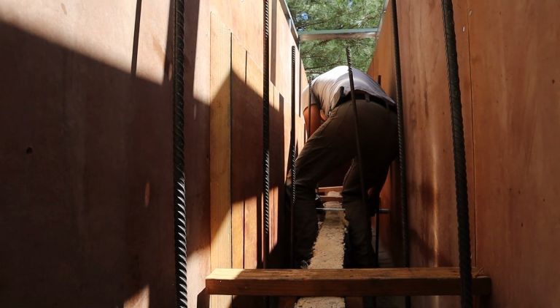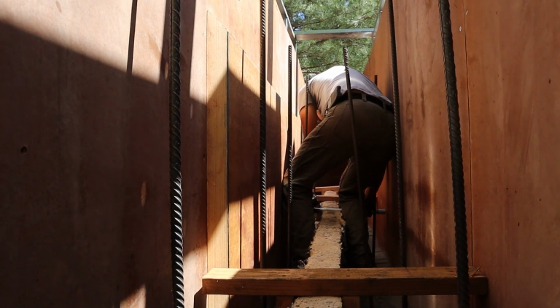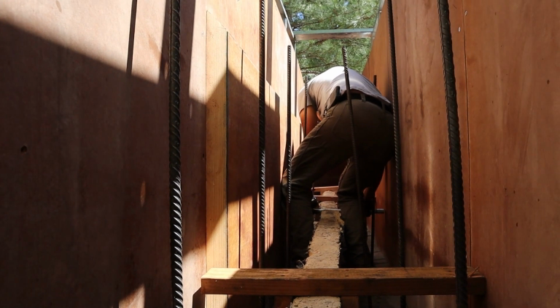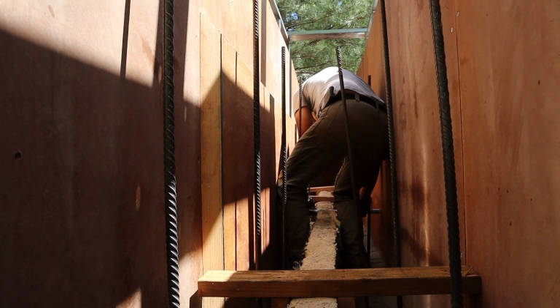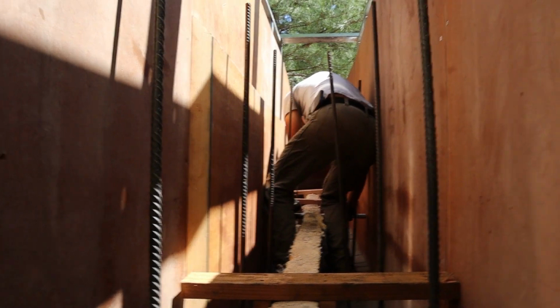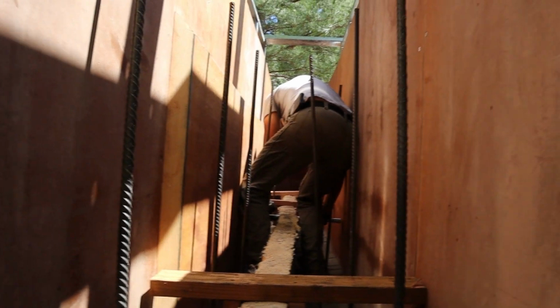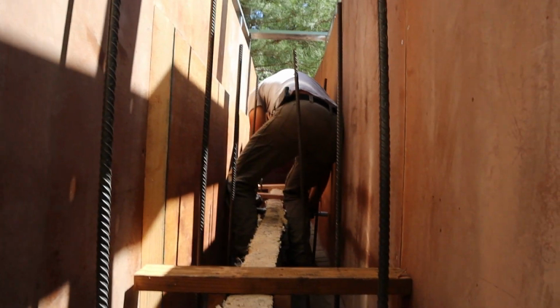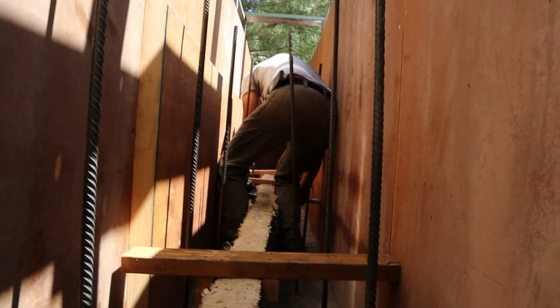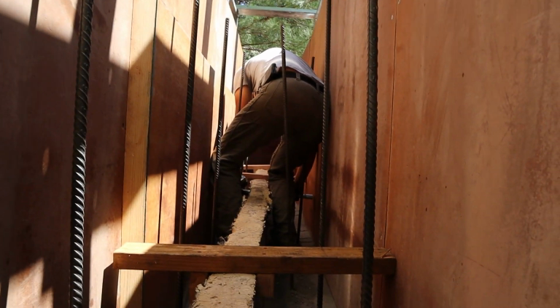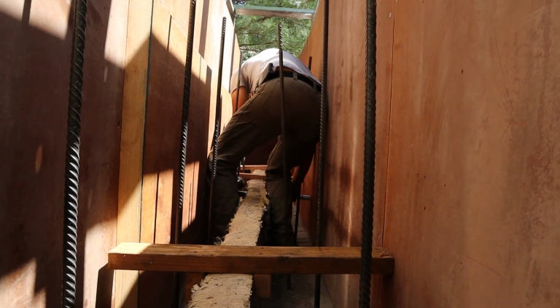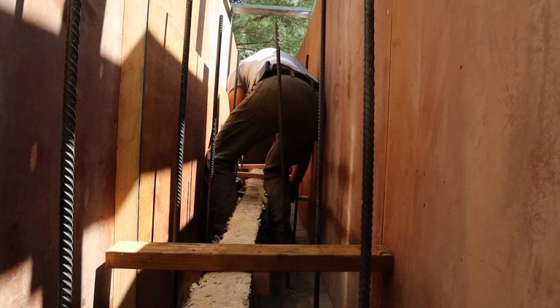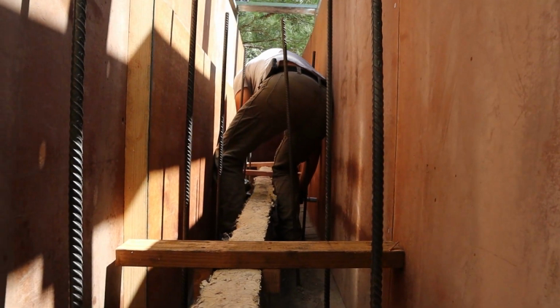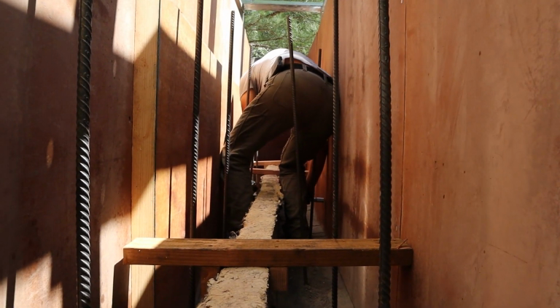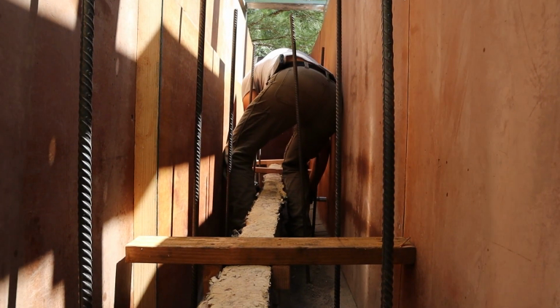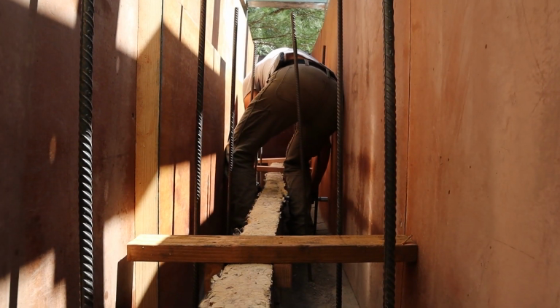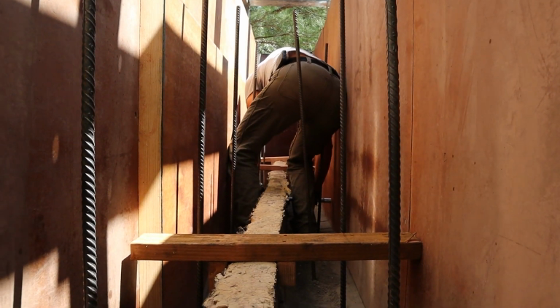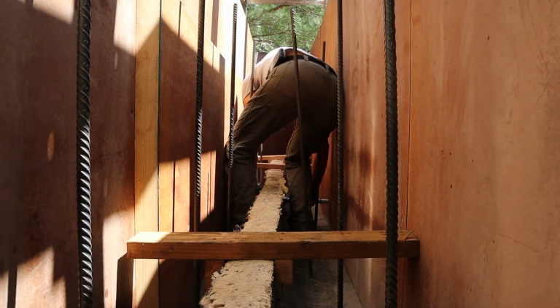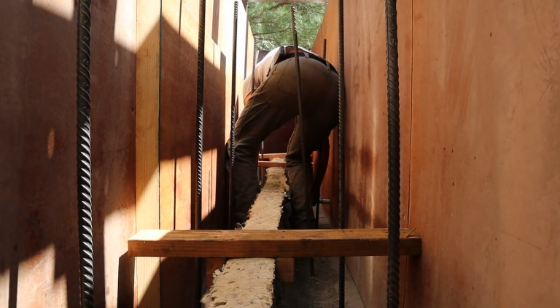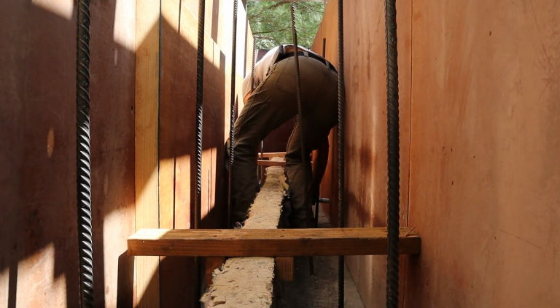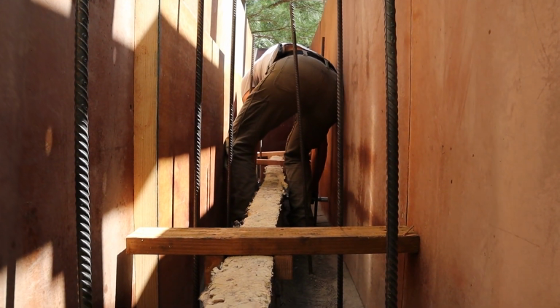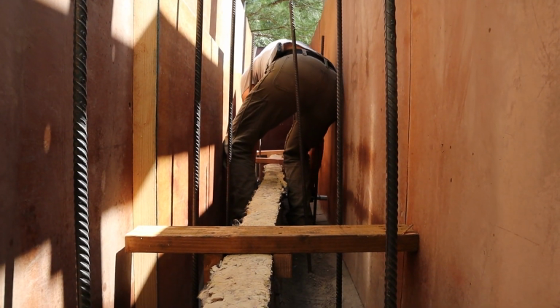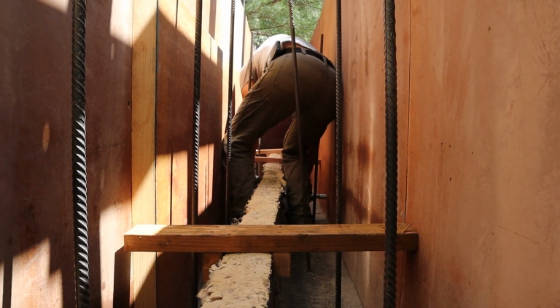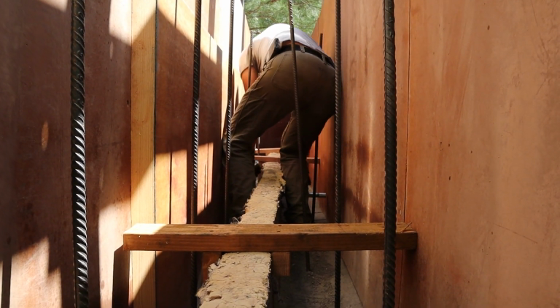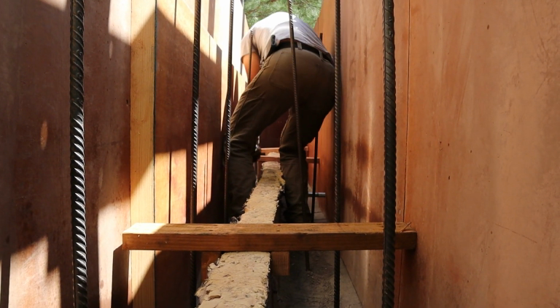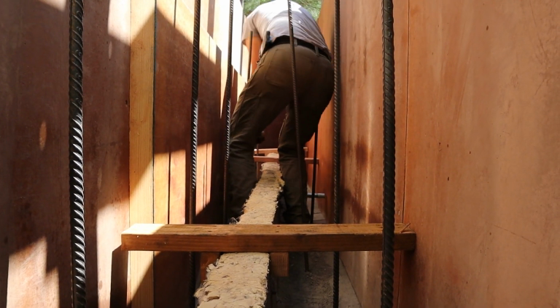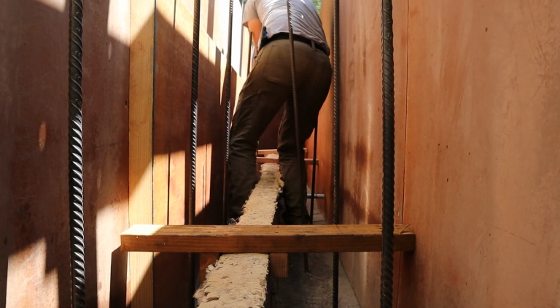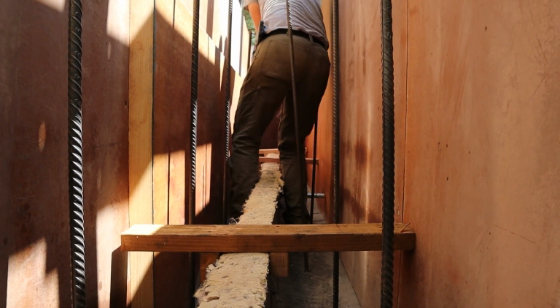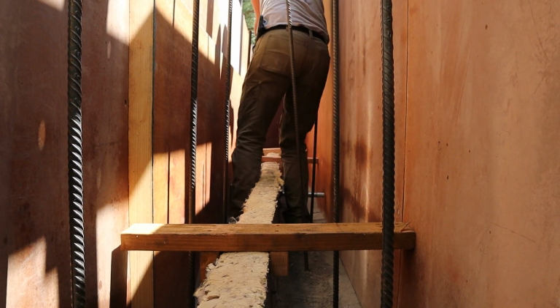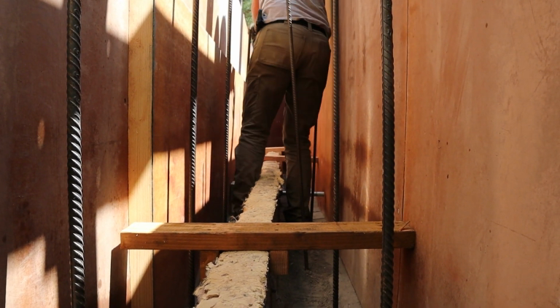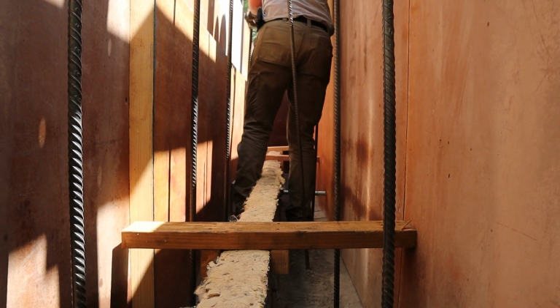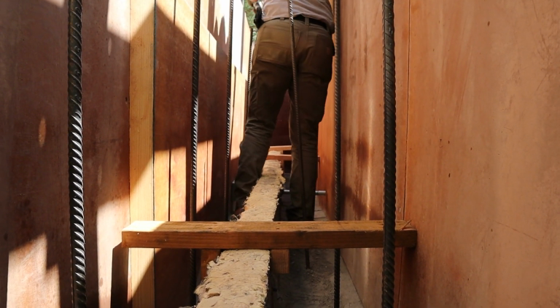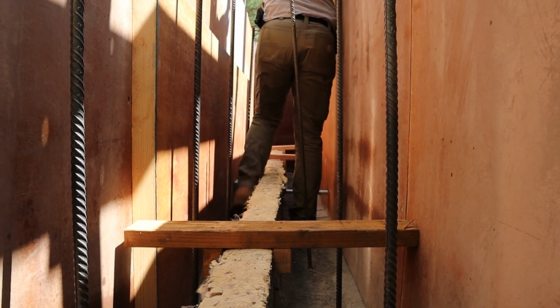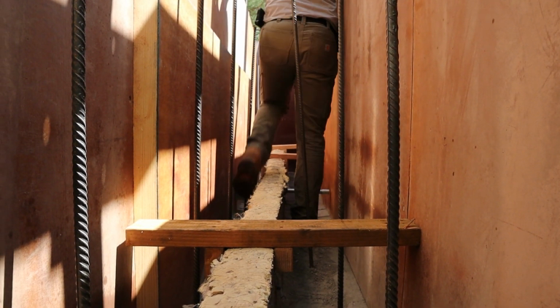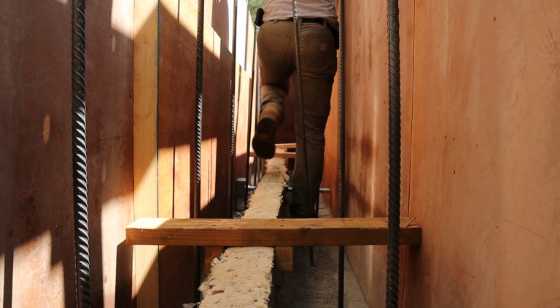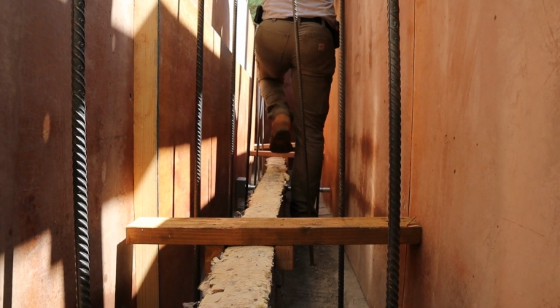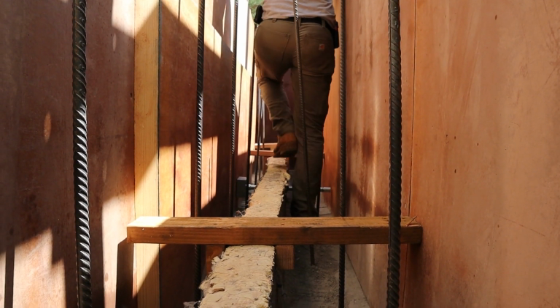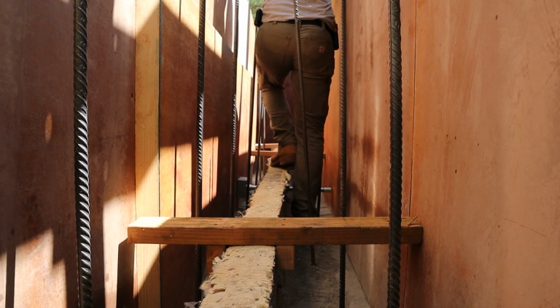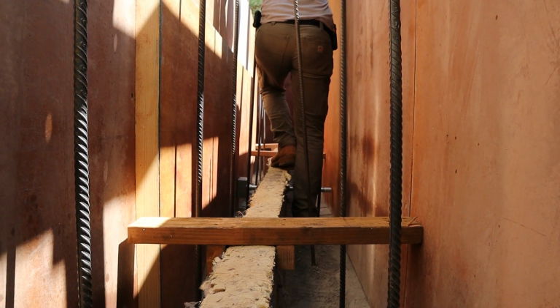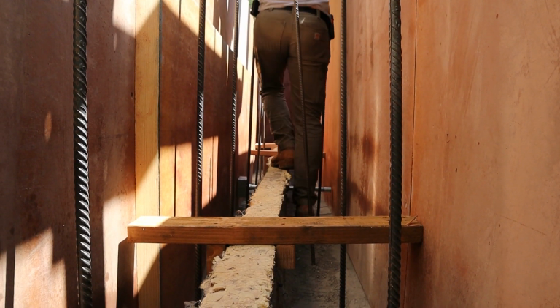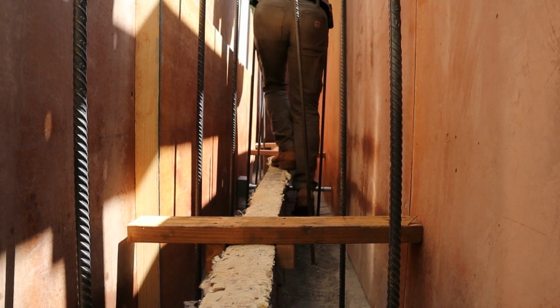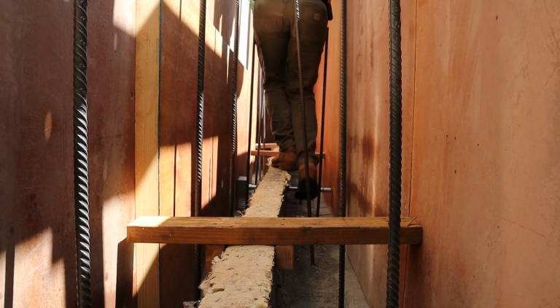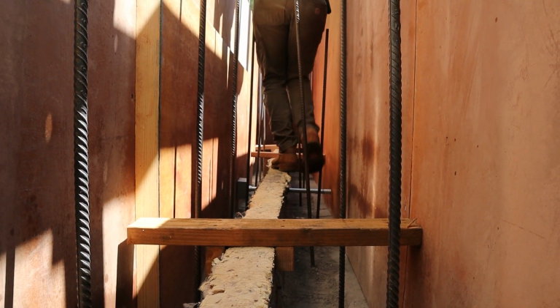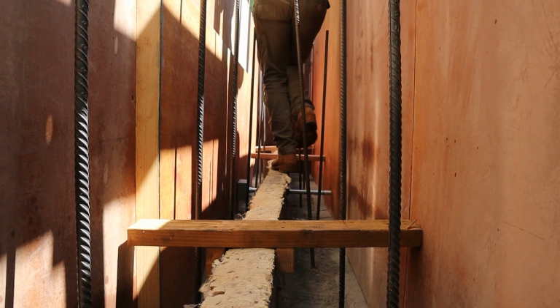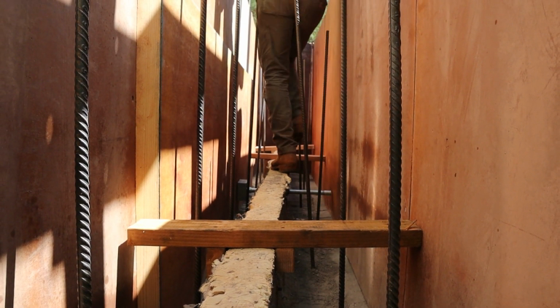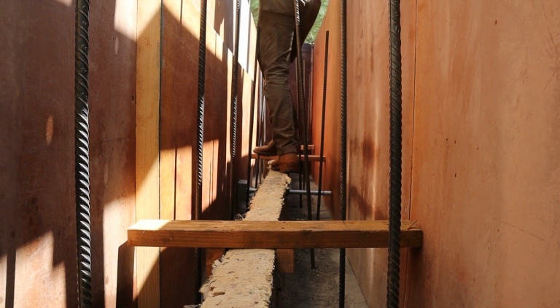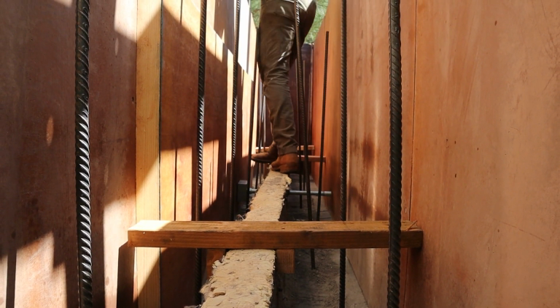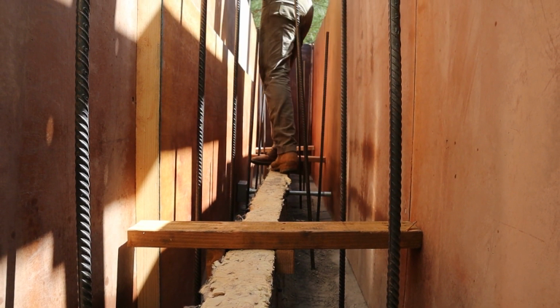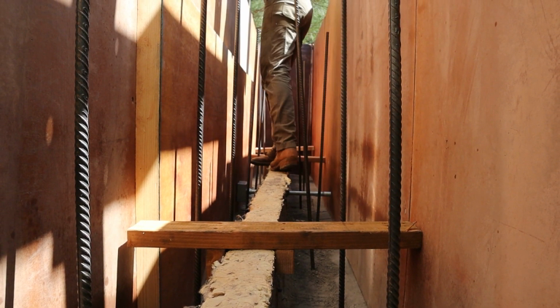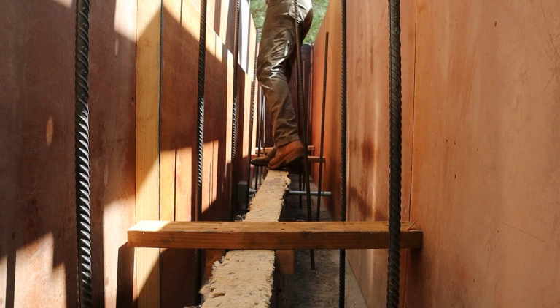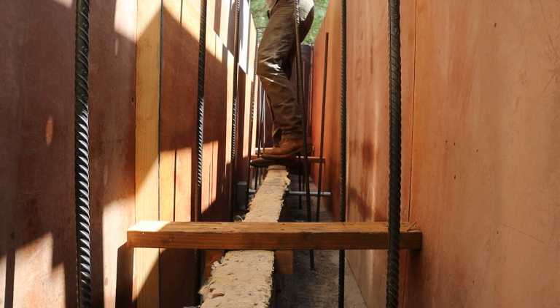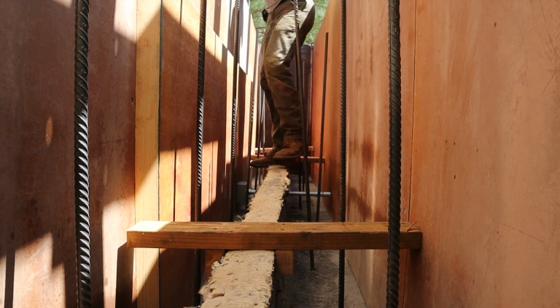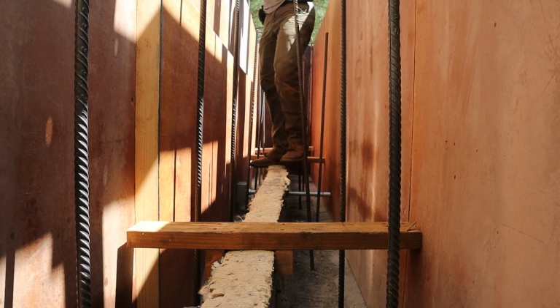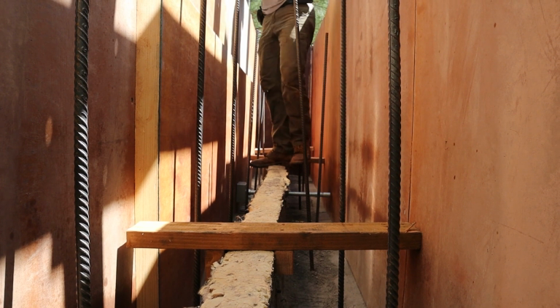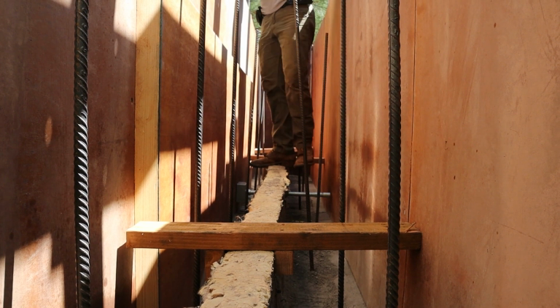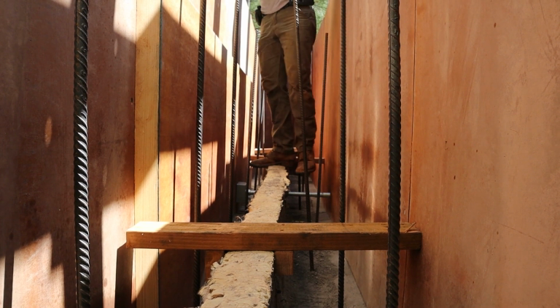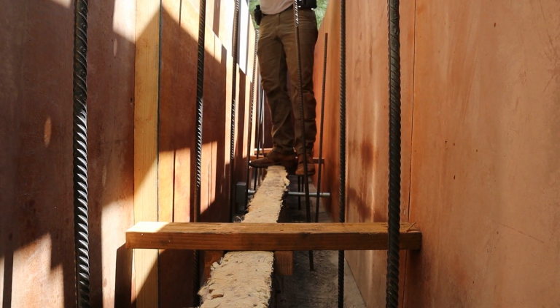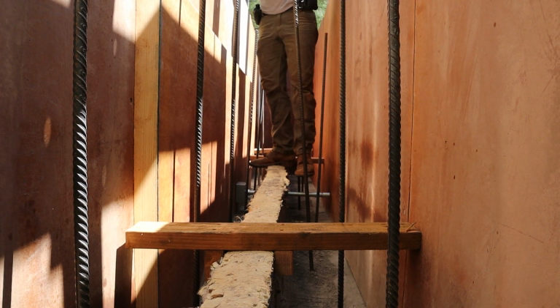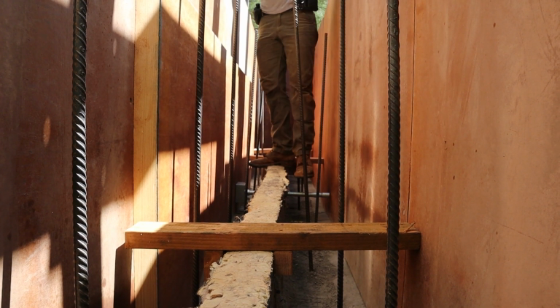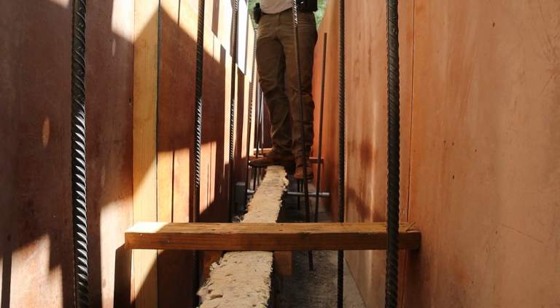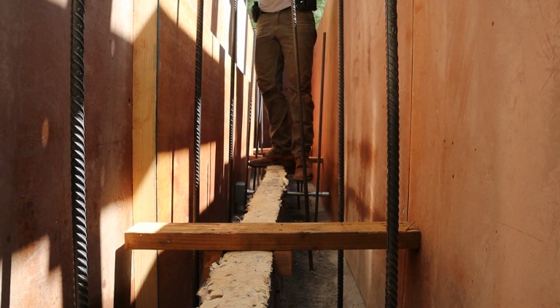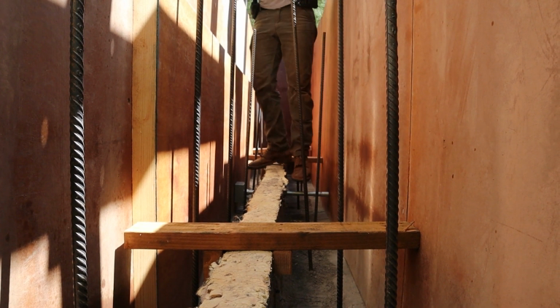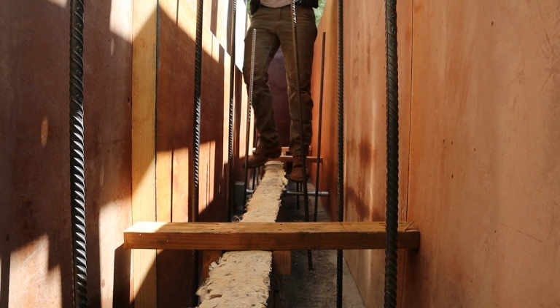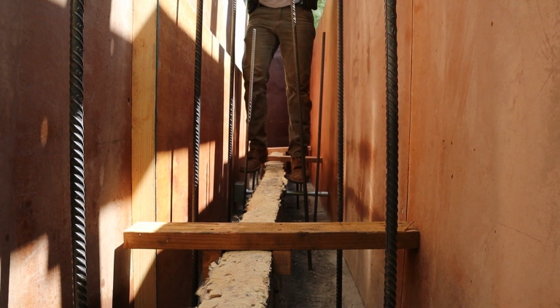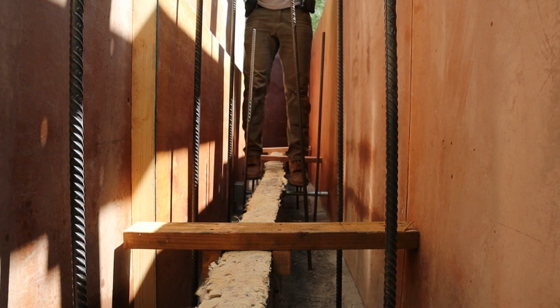Alright, so Luke is expertly sticking that down in our foam gap.